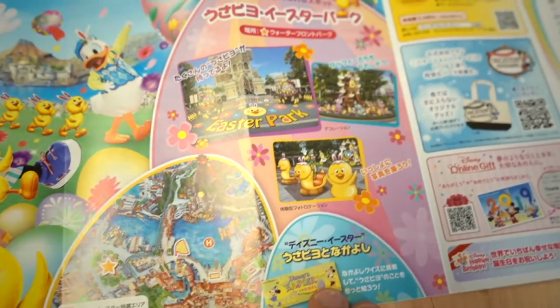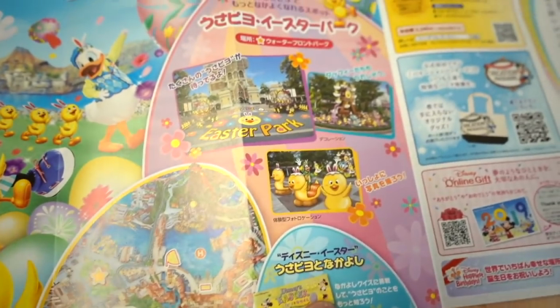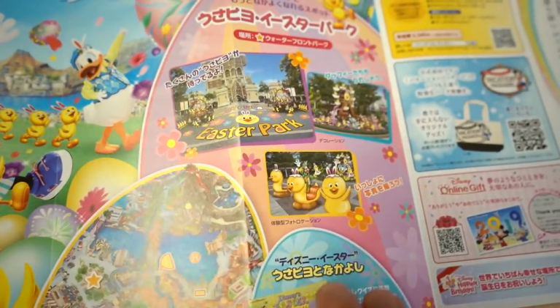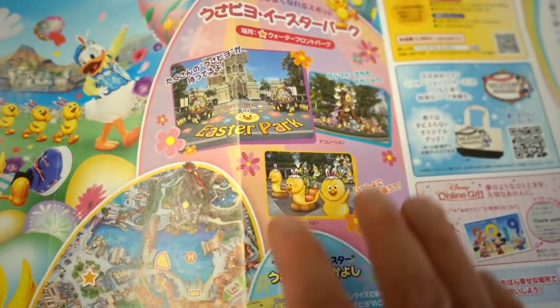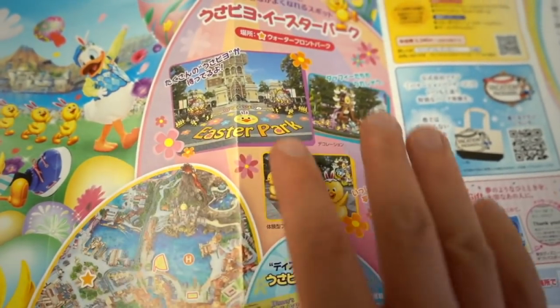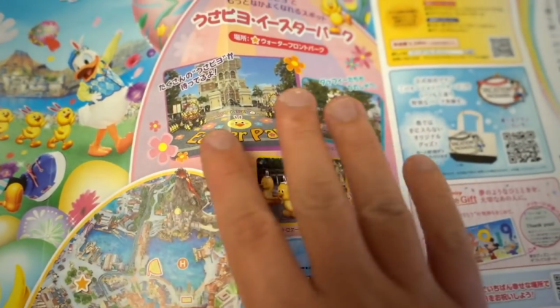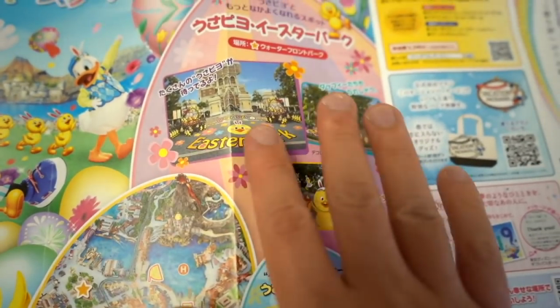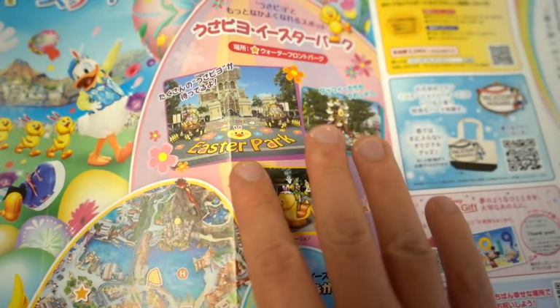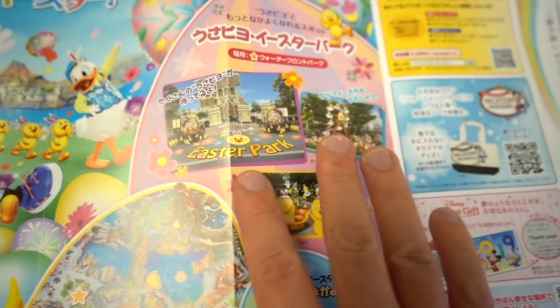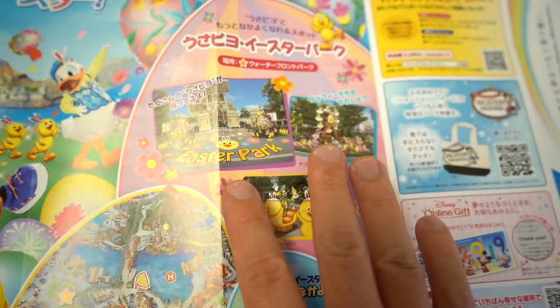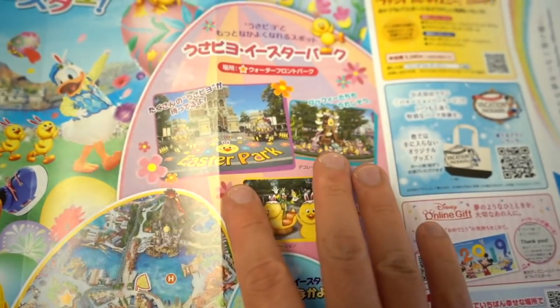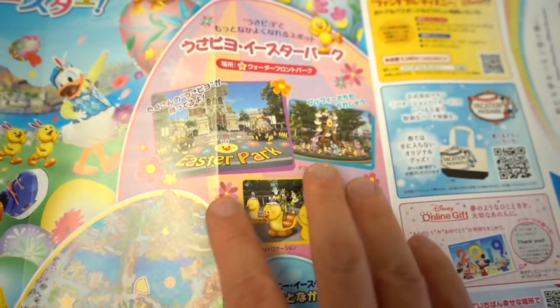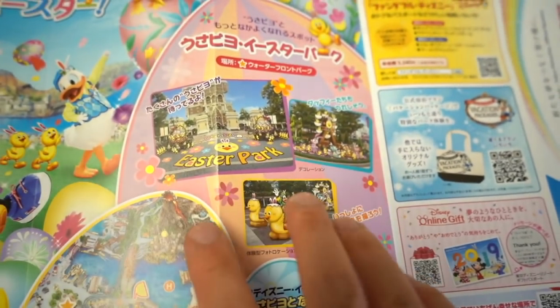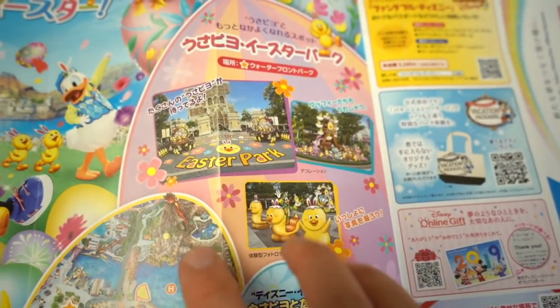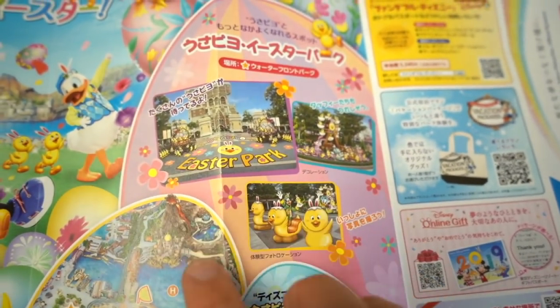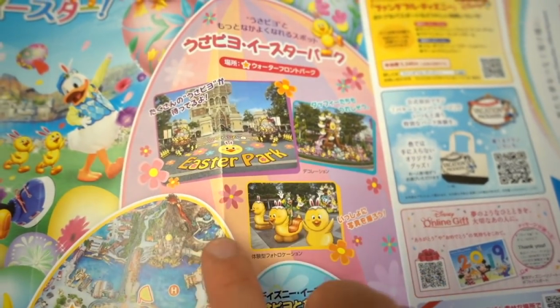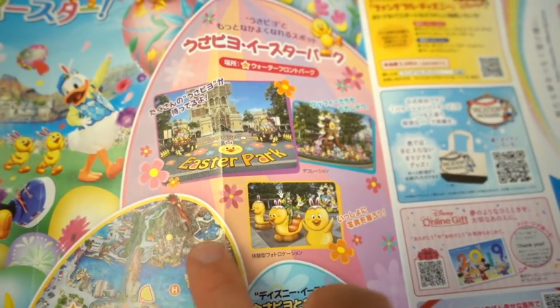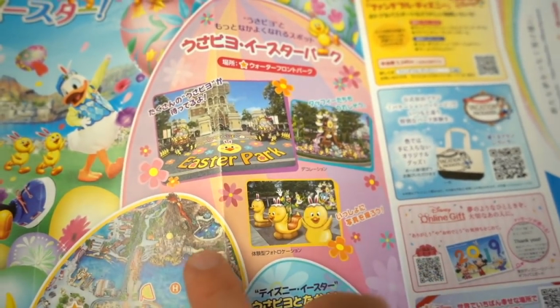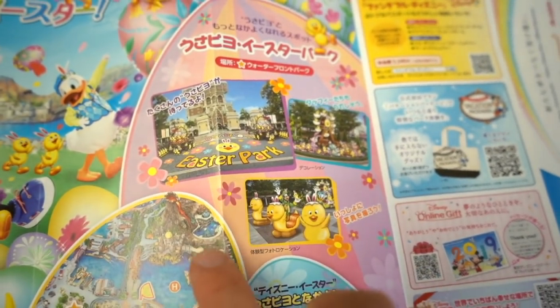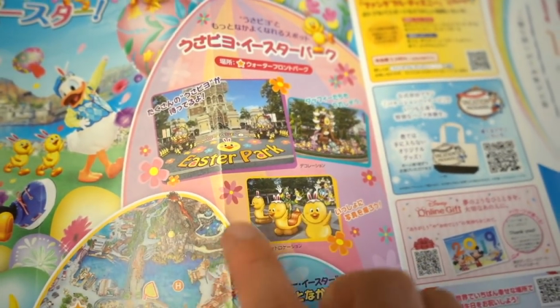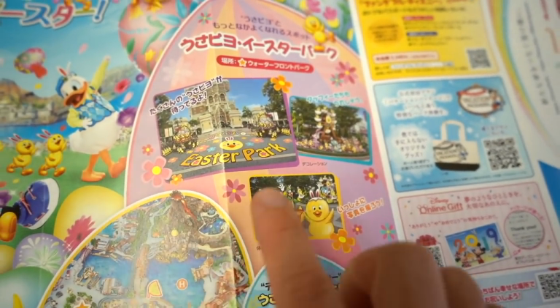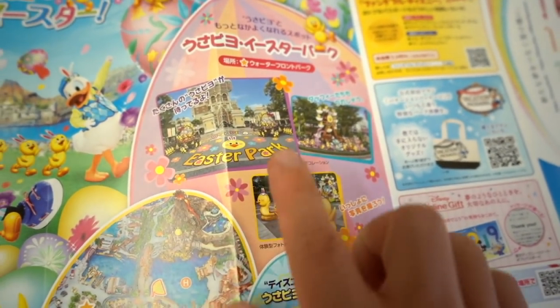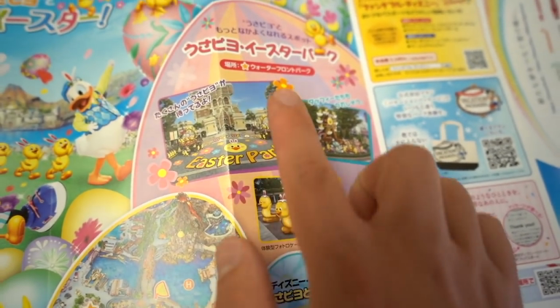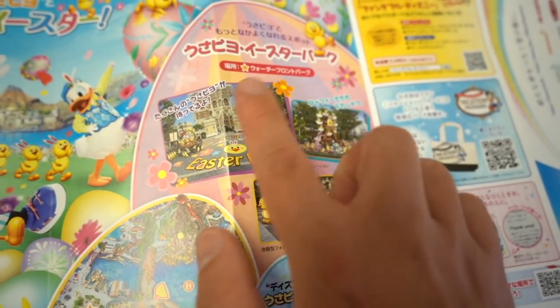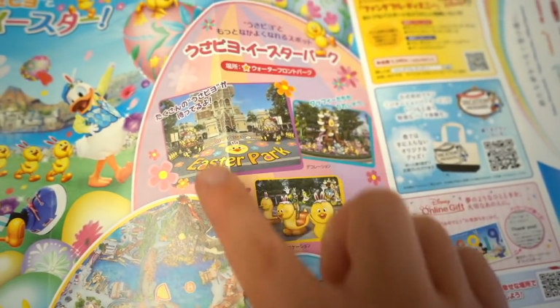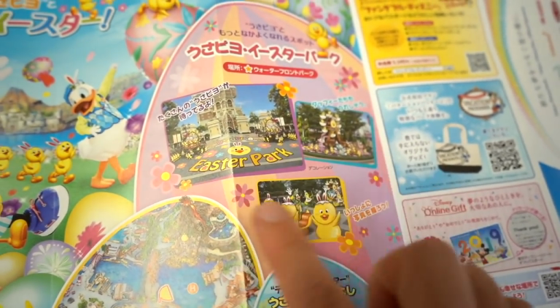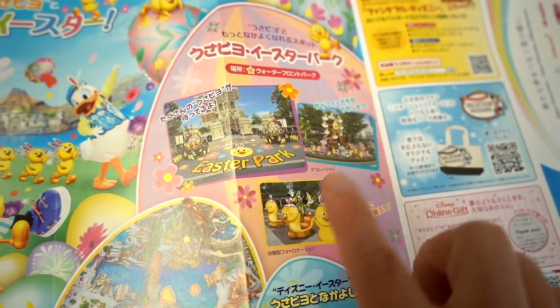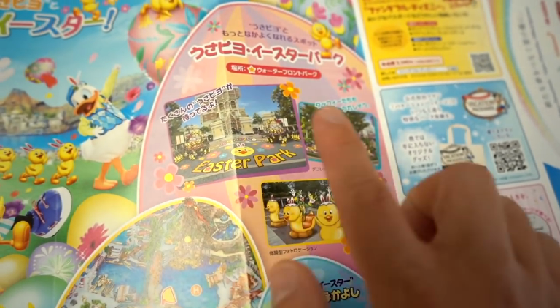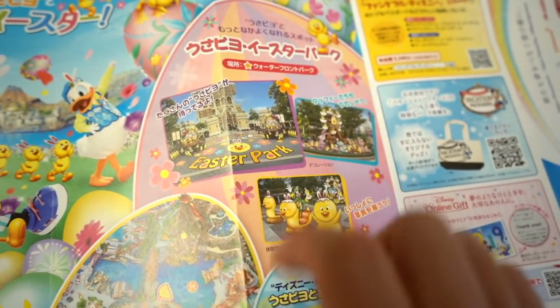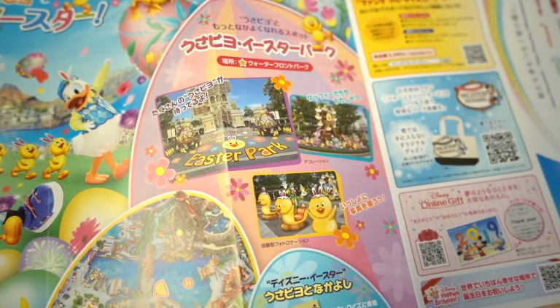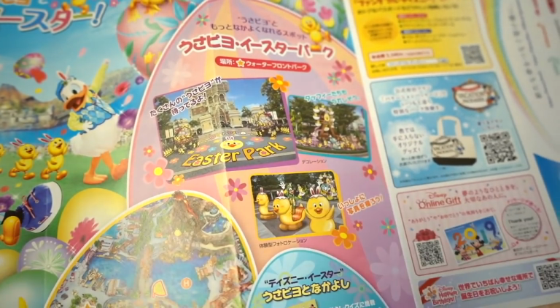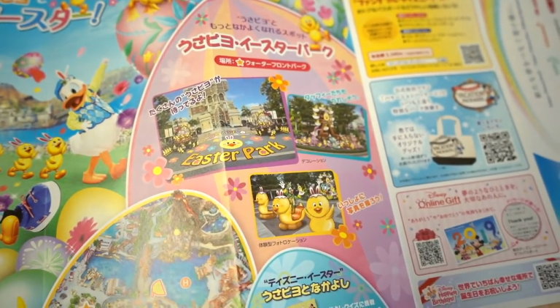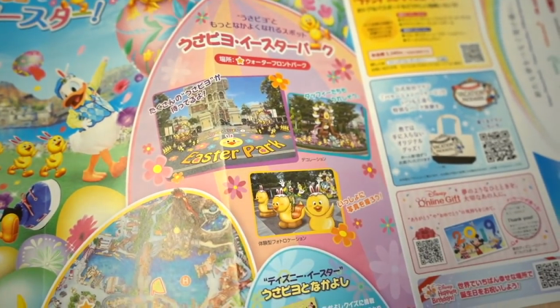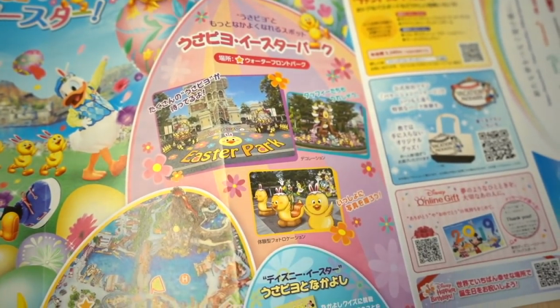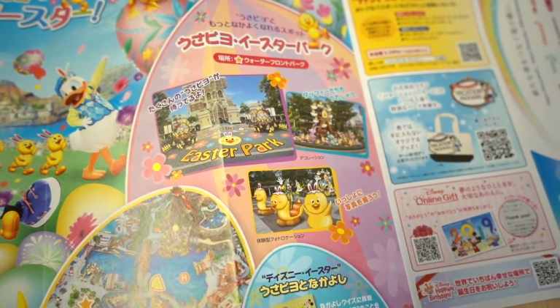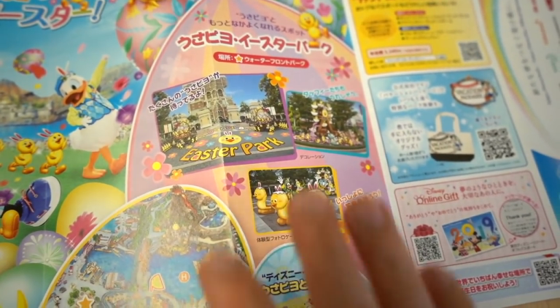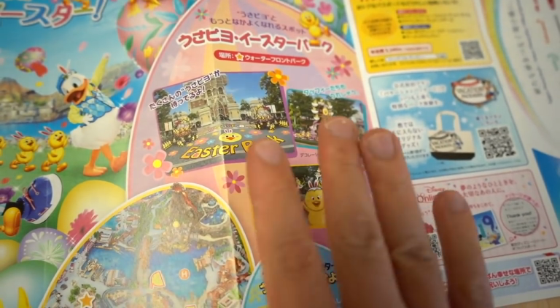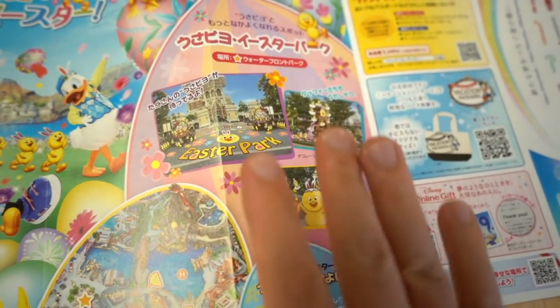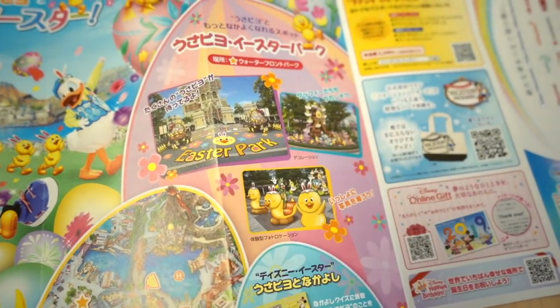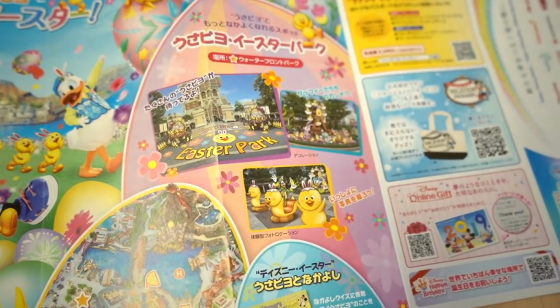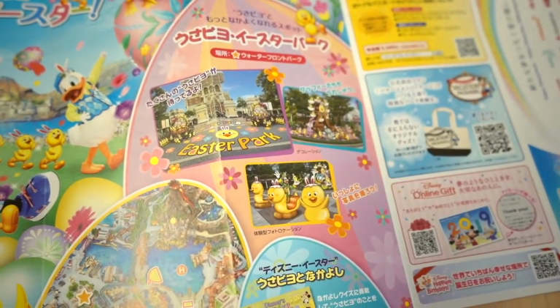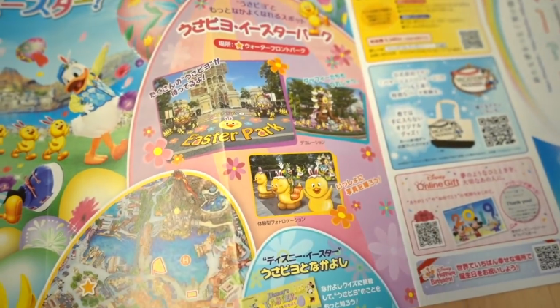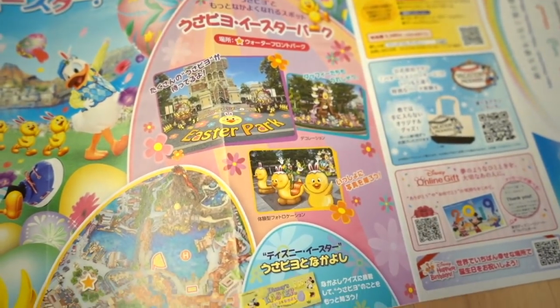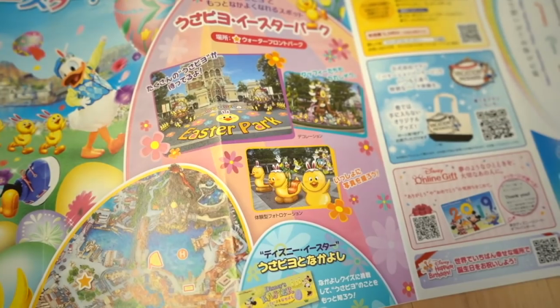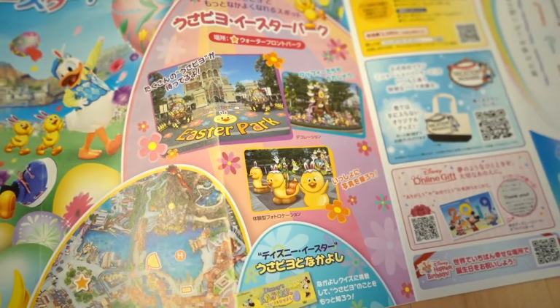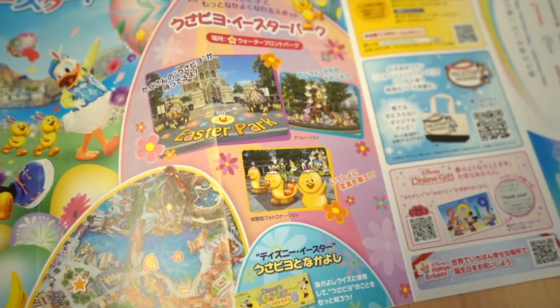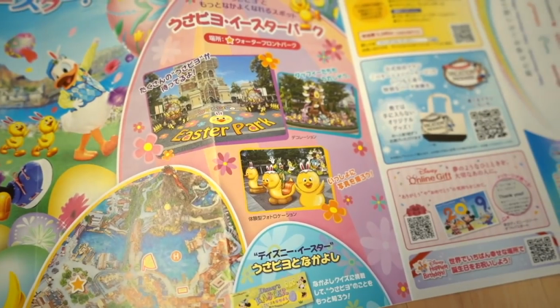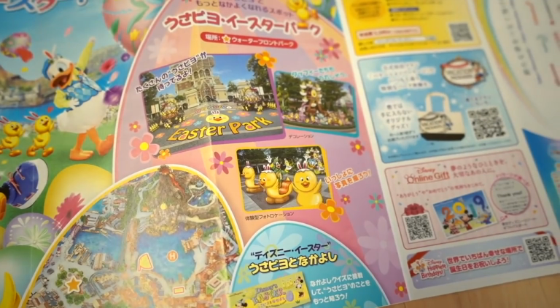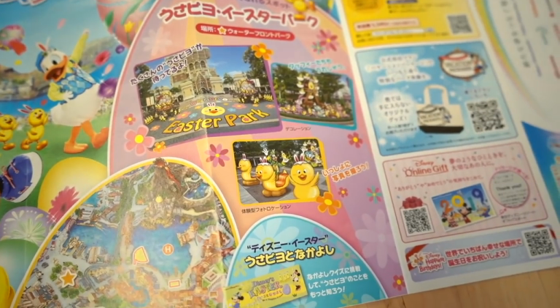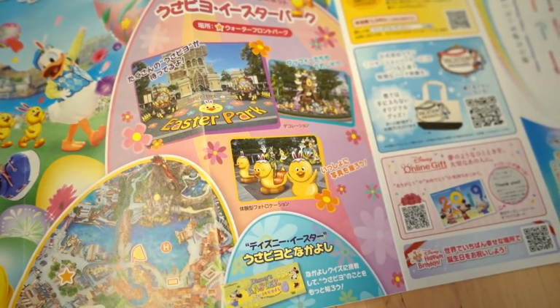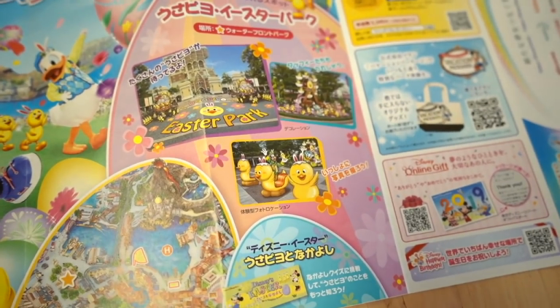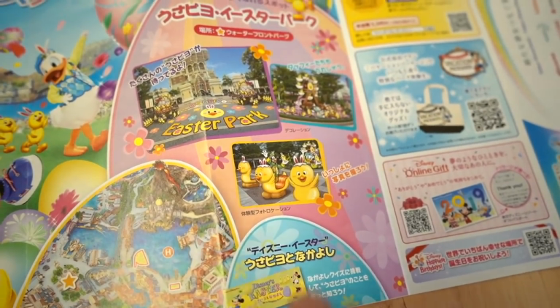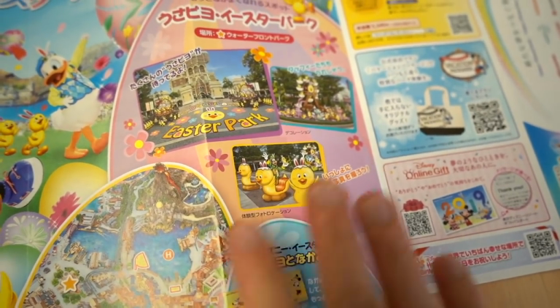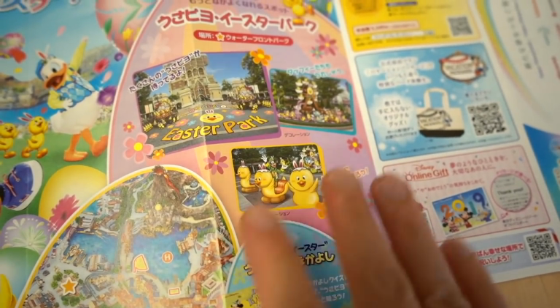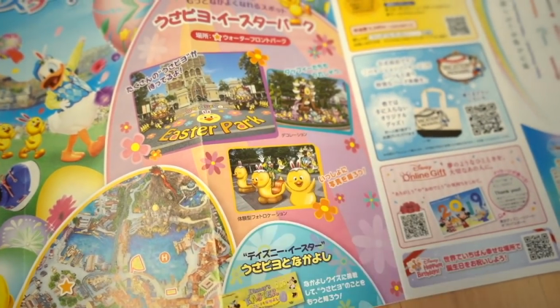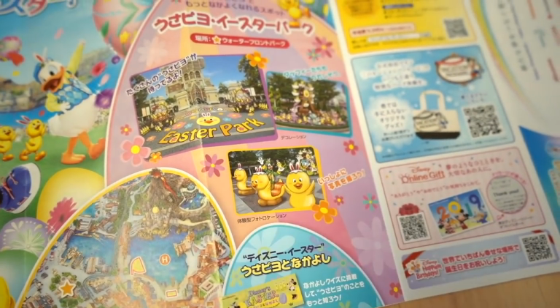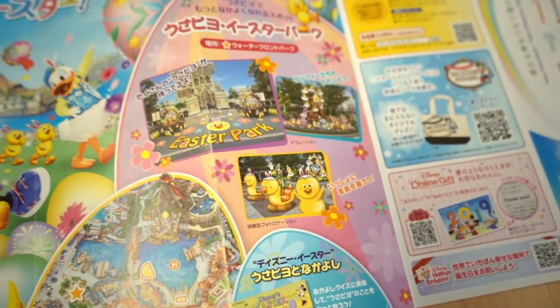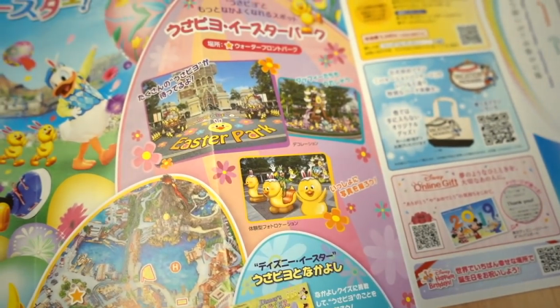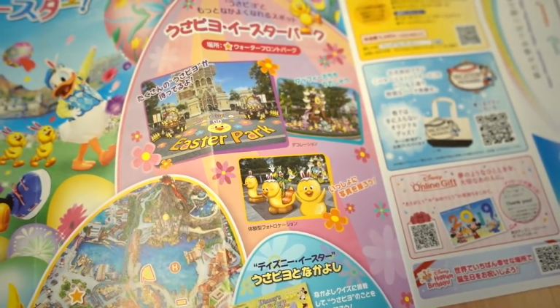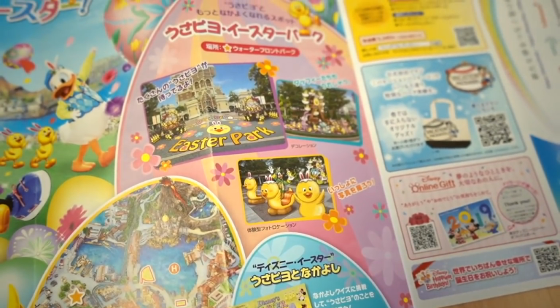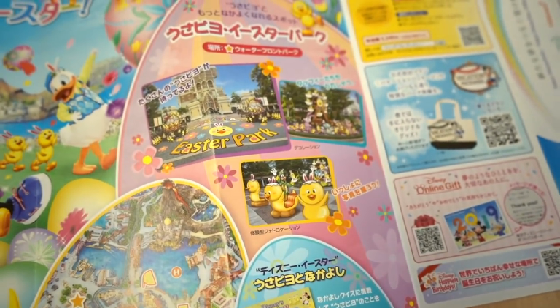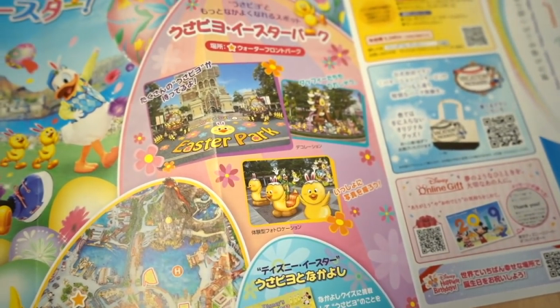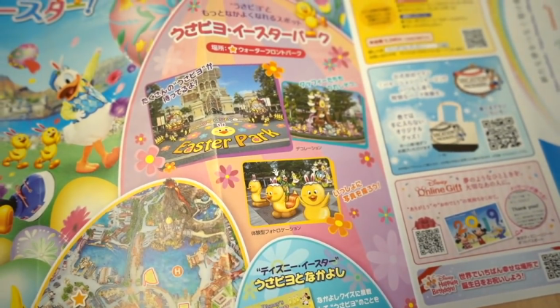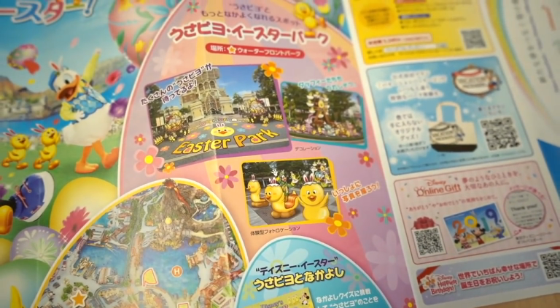This is showing the decorations in the waterfront park. There's a lot of them there, so it's quite cute. There's a lot of photo opportunities there.